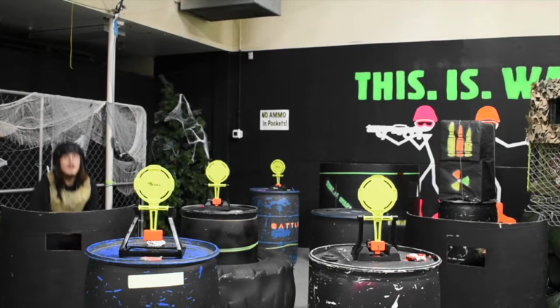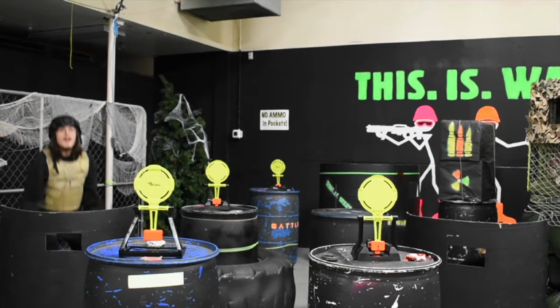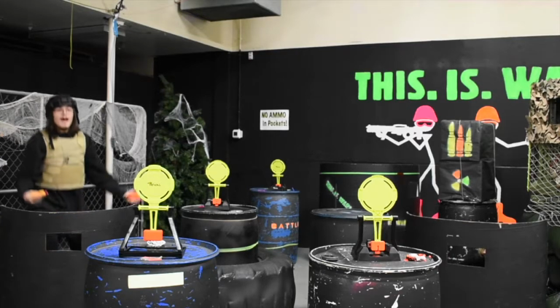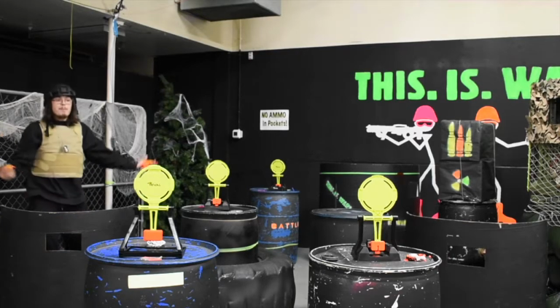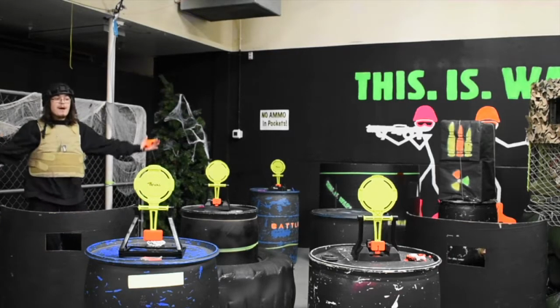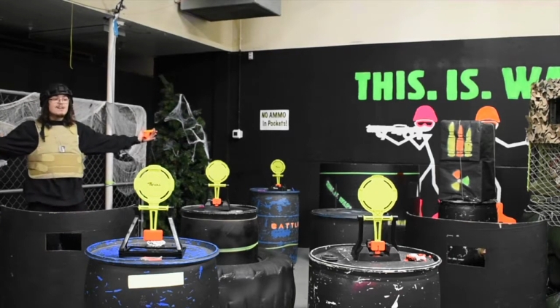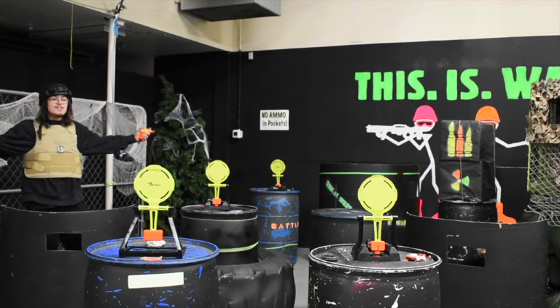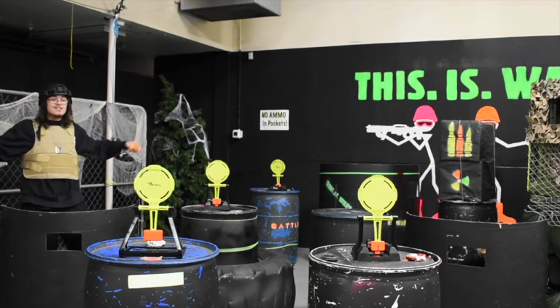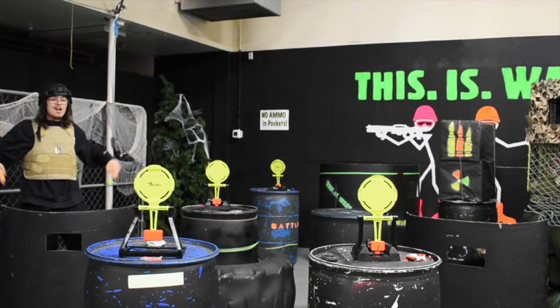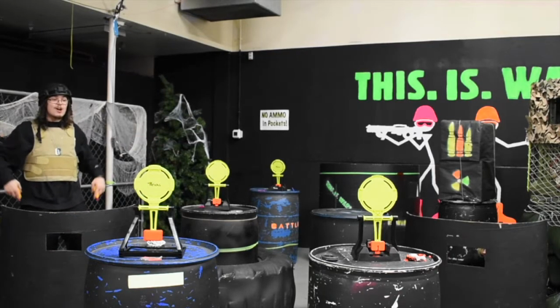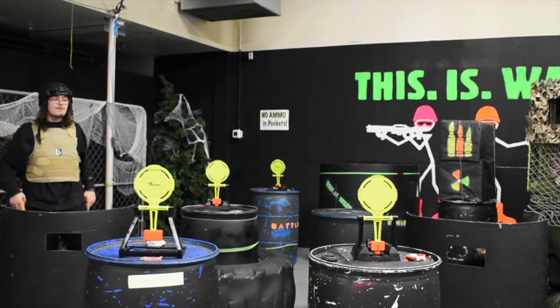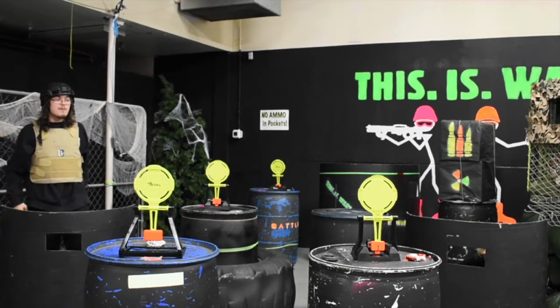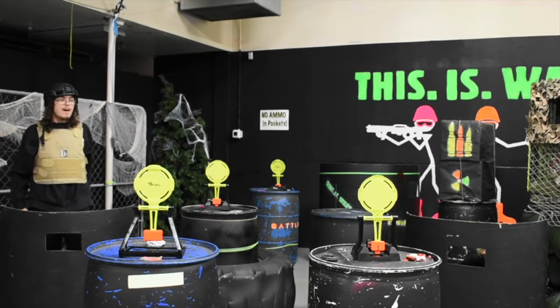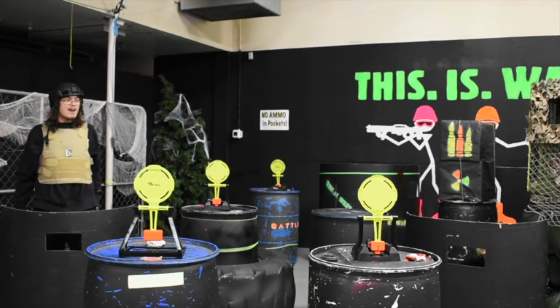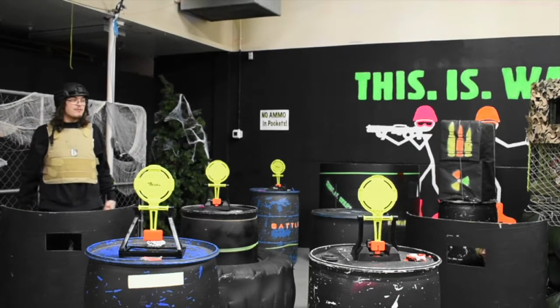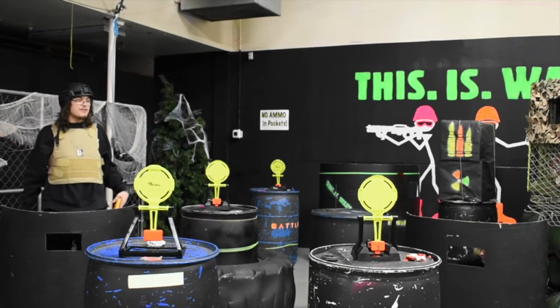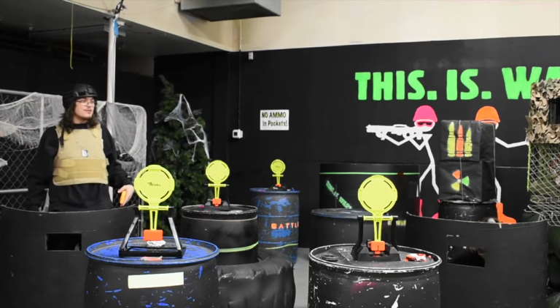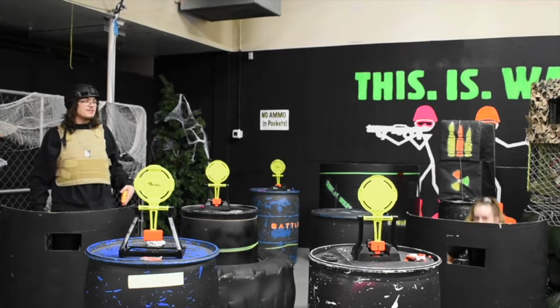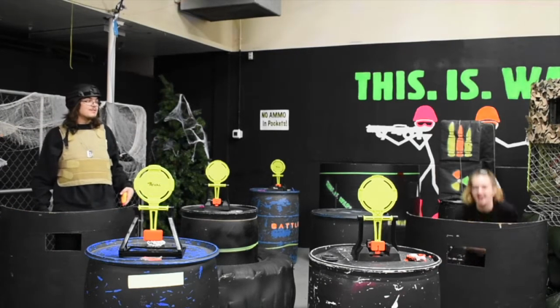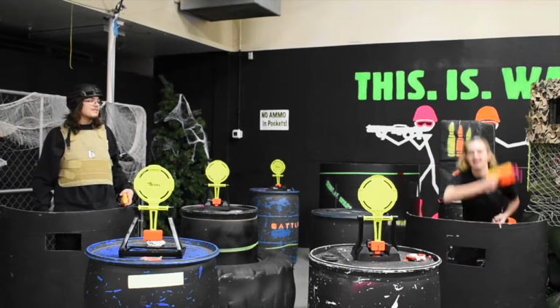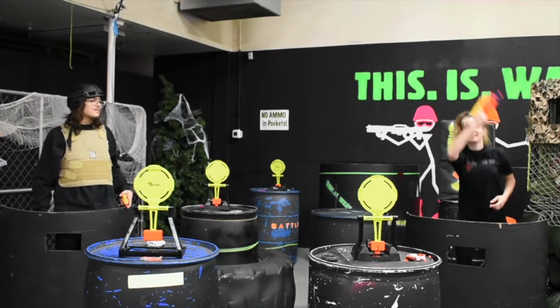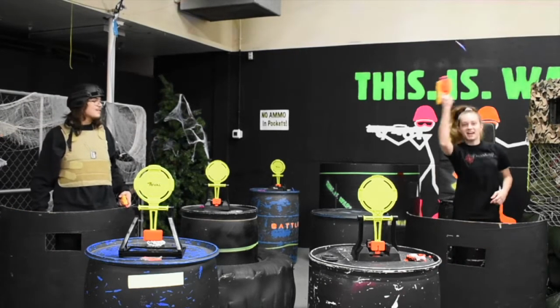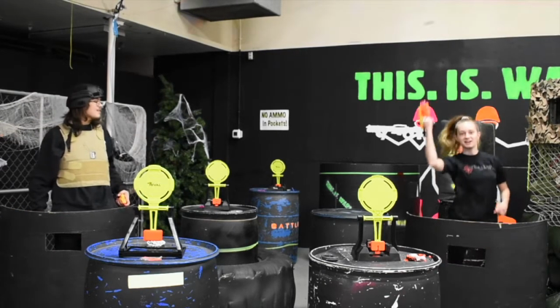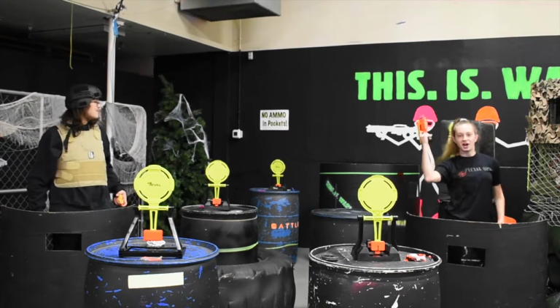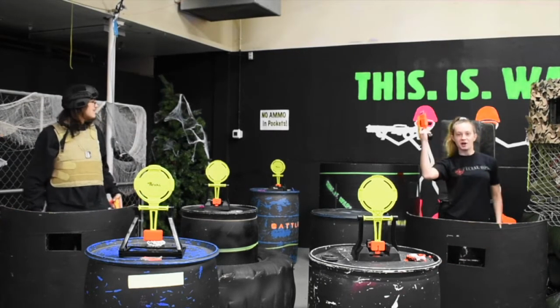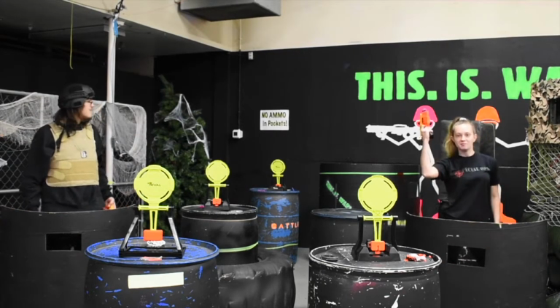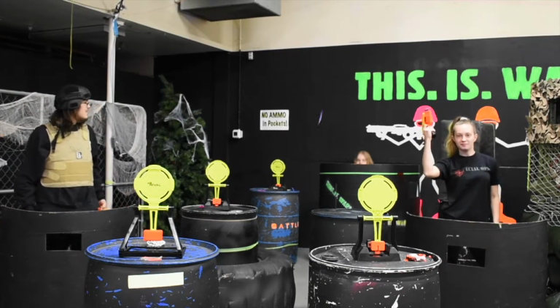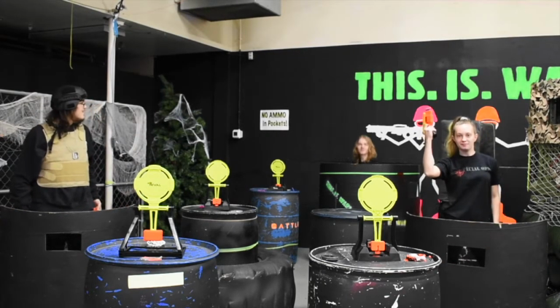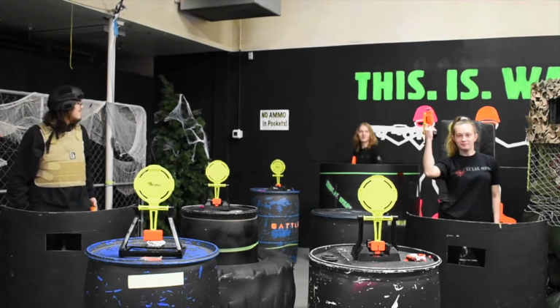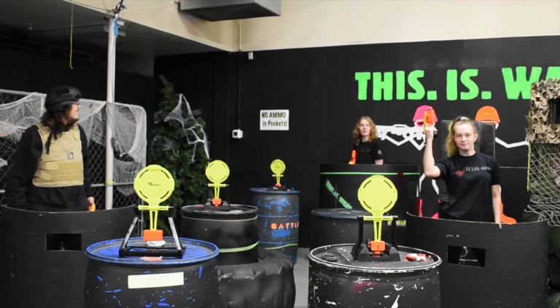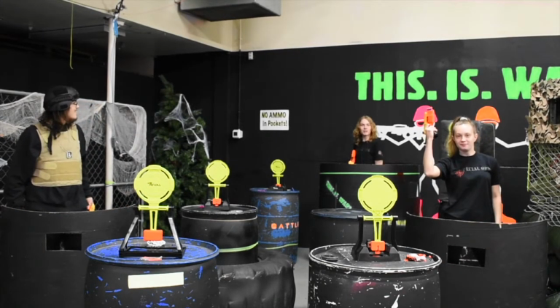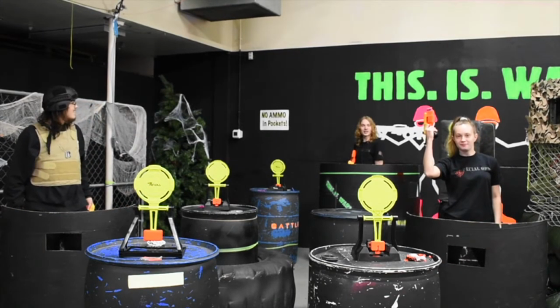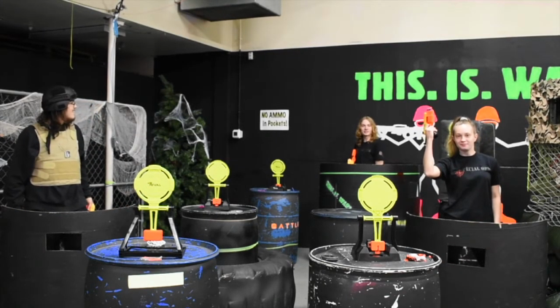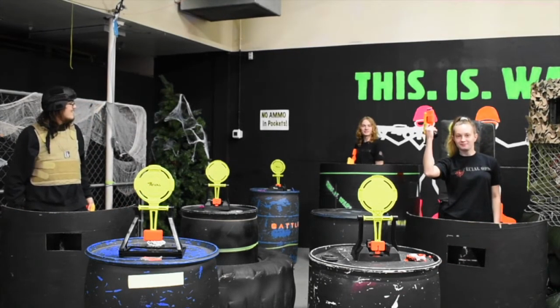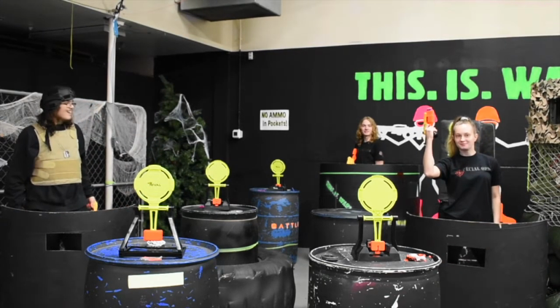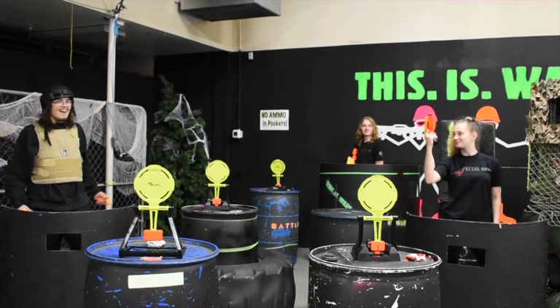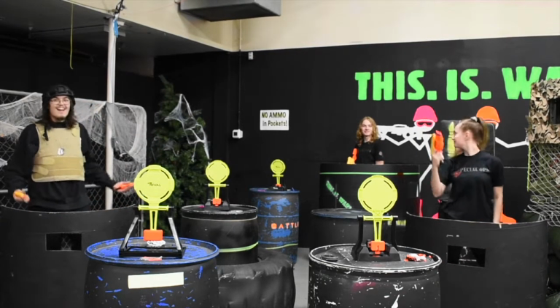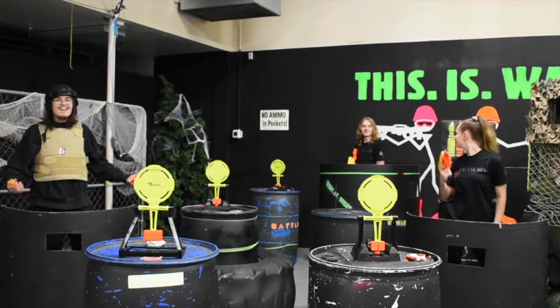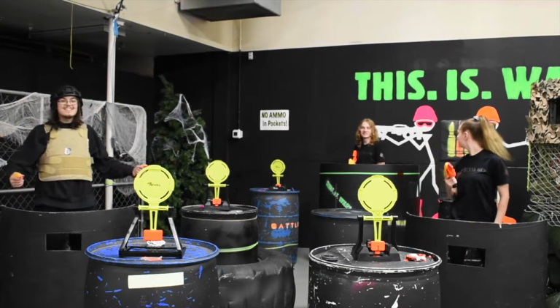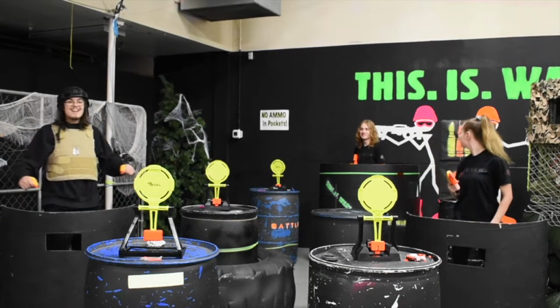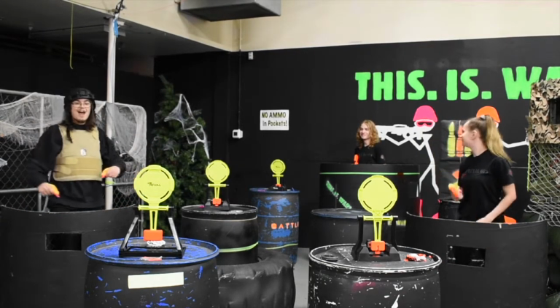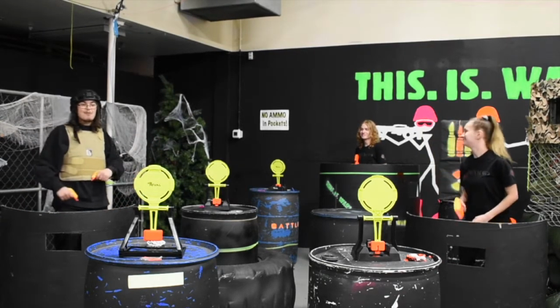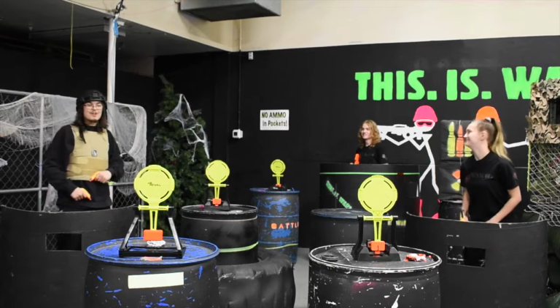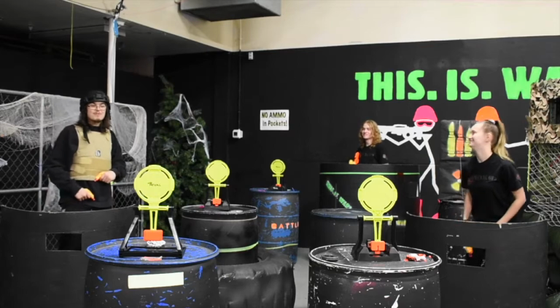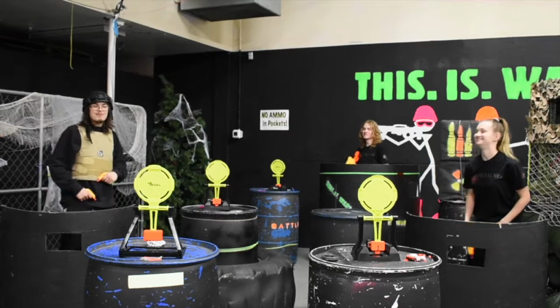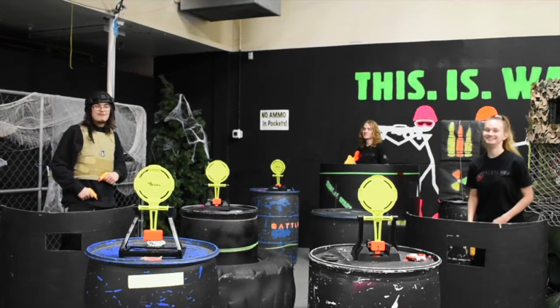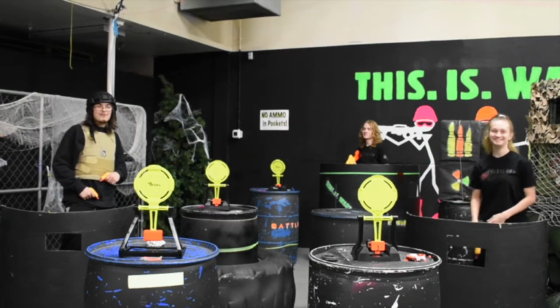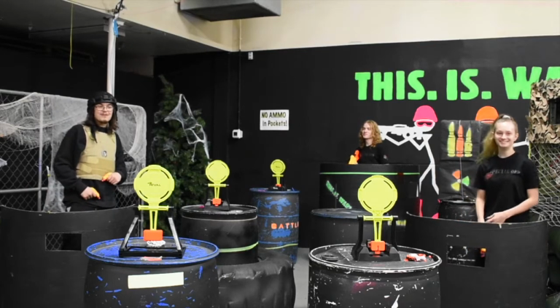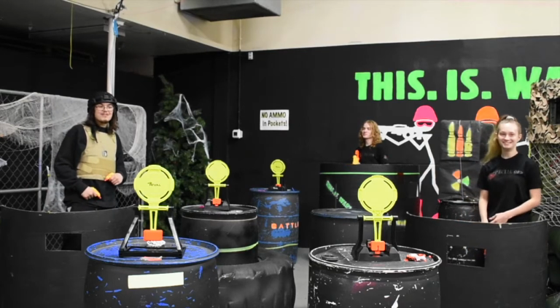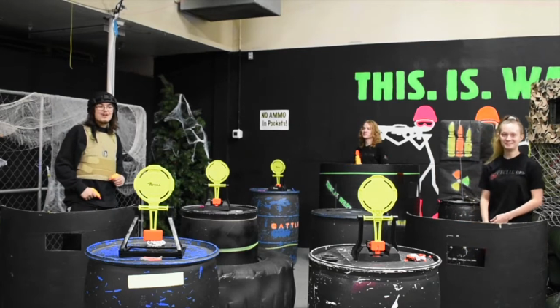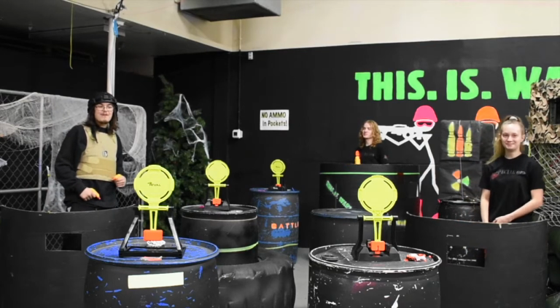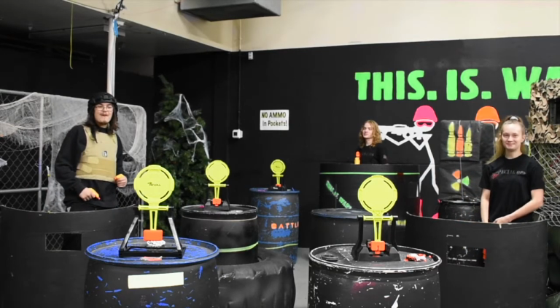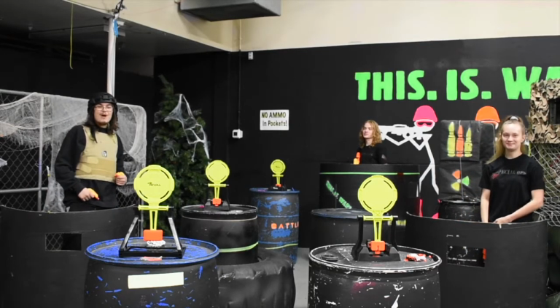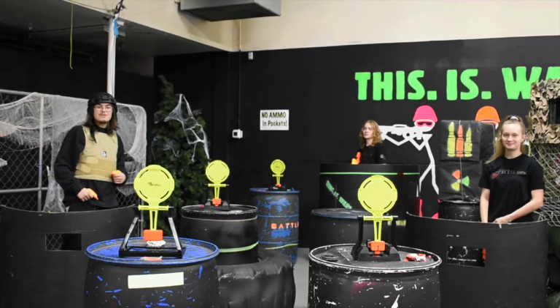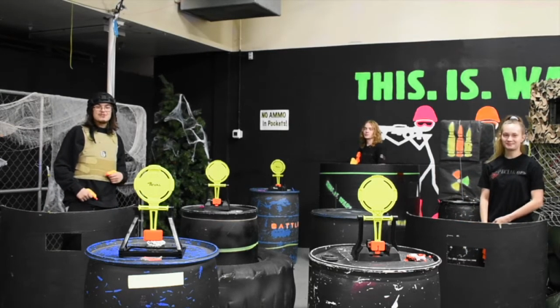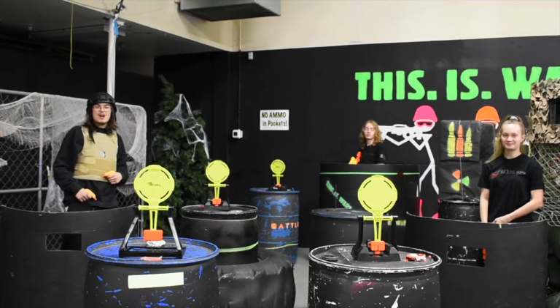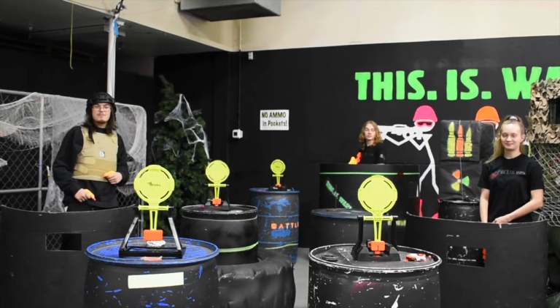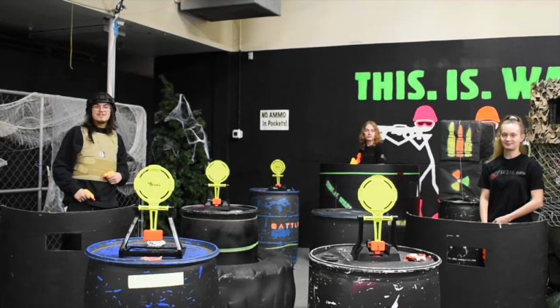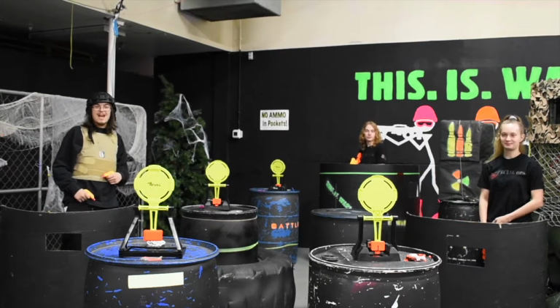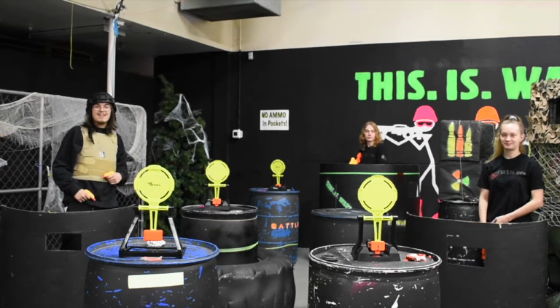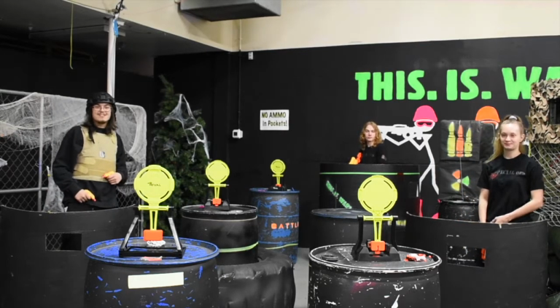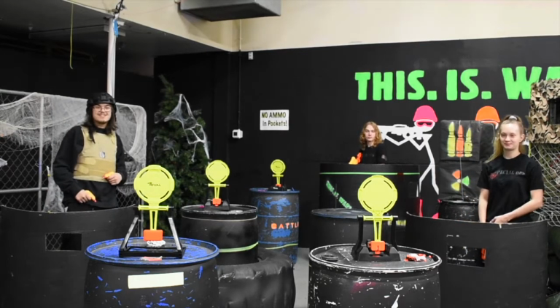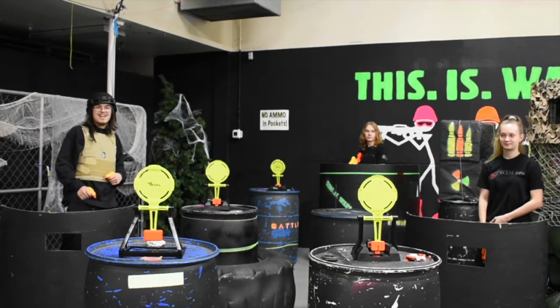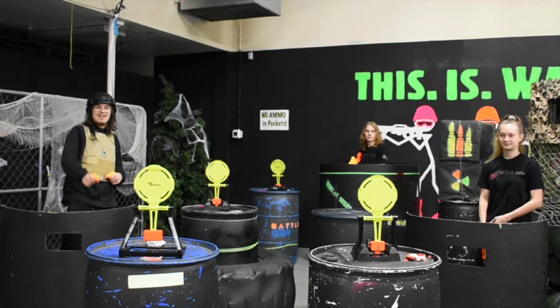Hey pals, it's Hunter from the Battlefield. And Hannah. And Payton. And today we're going to be reviewing the Nerf Alpha Strike Battalion set.